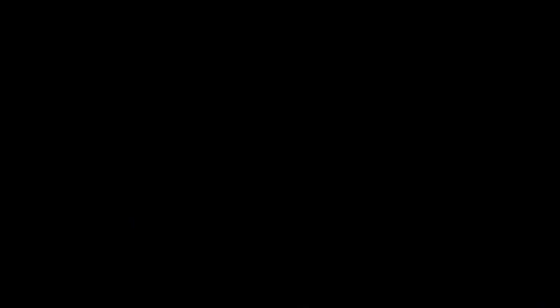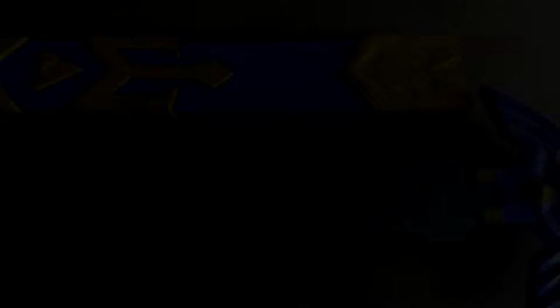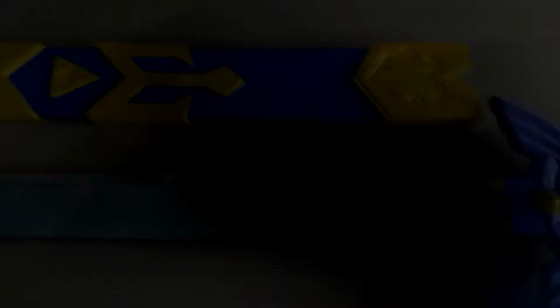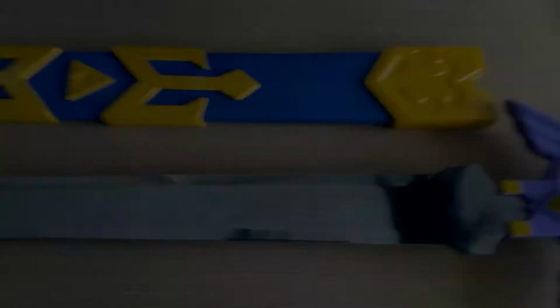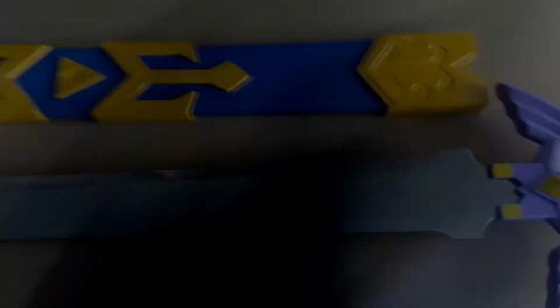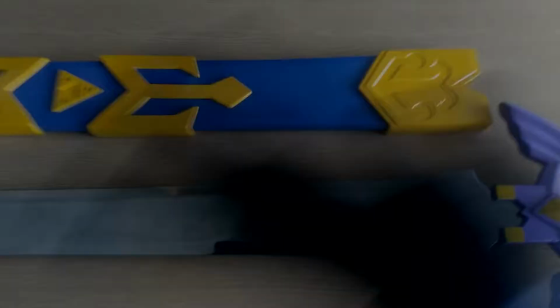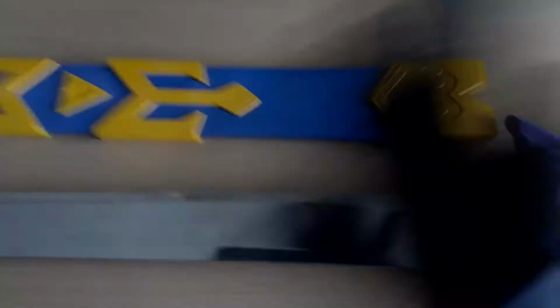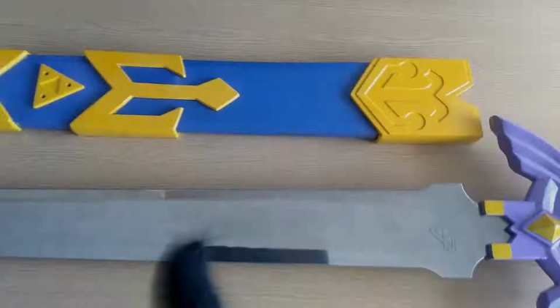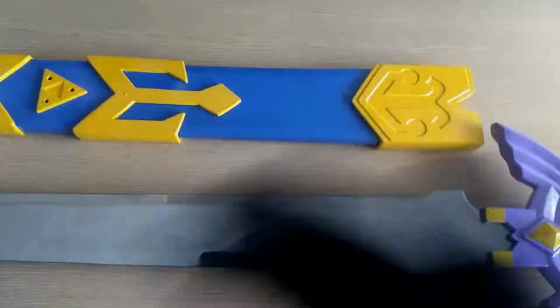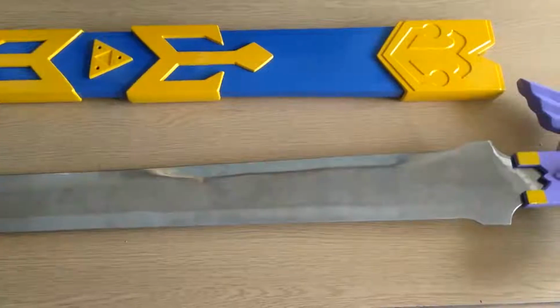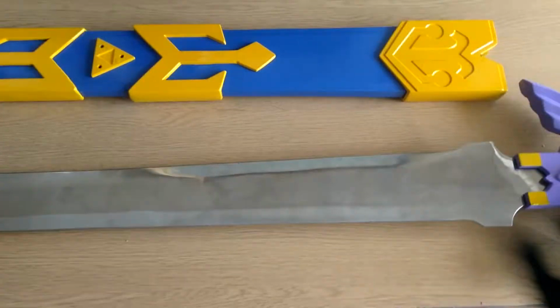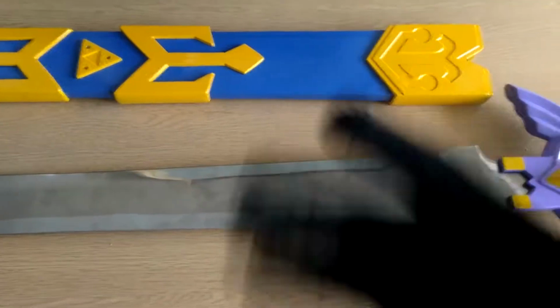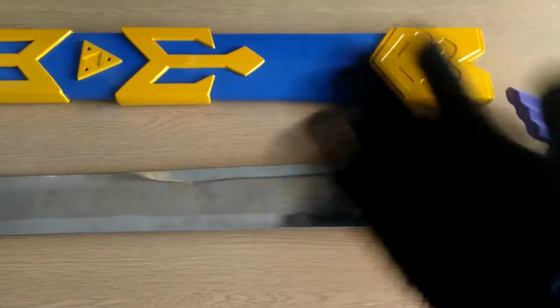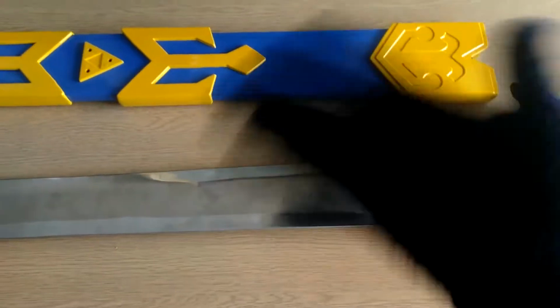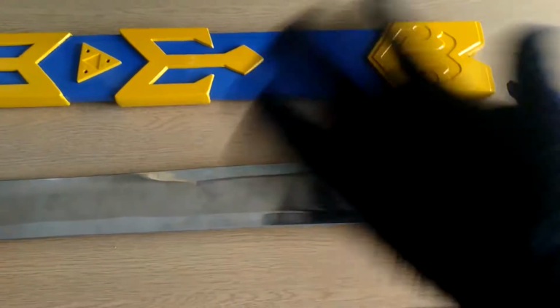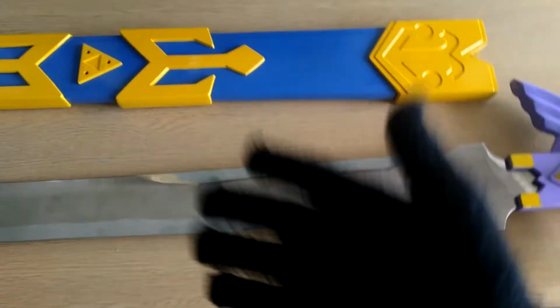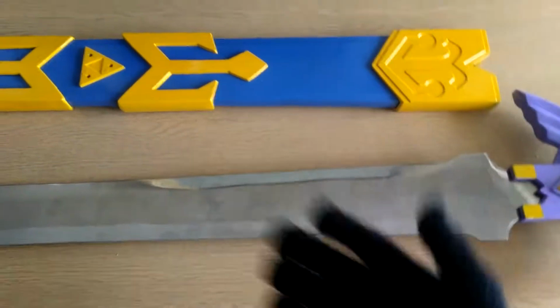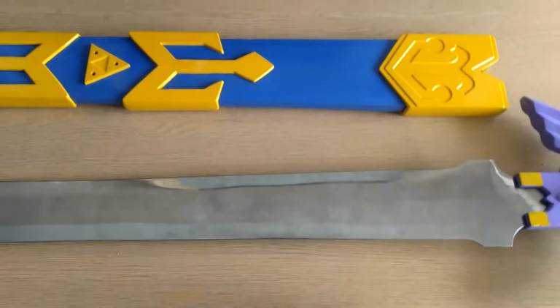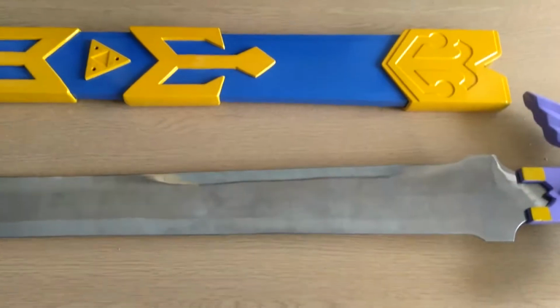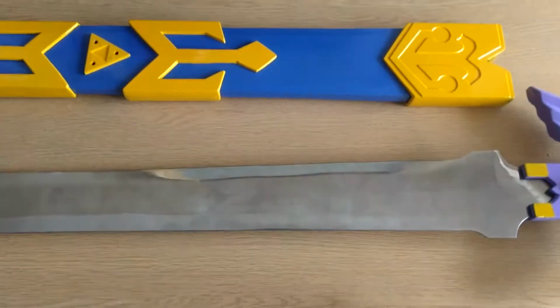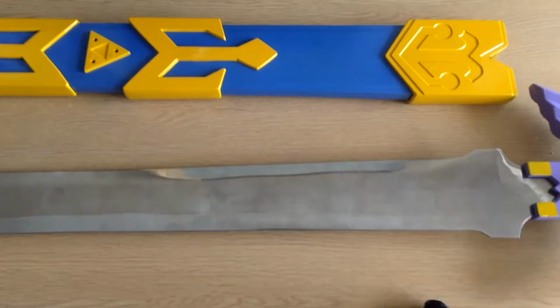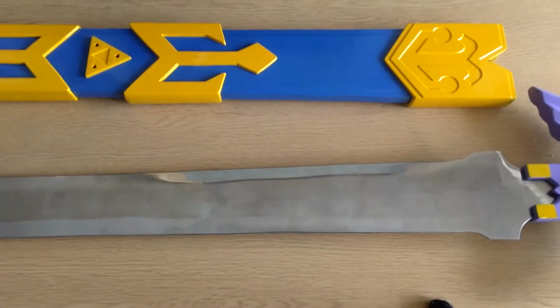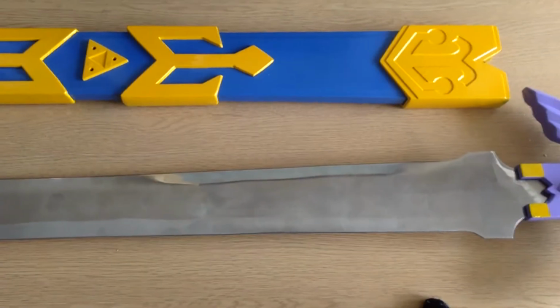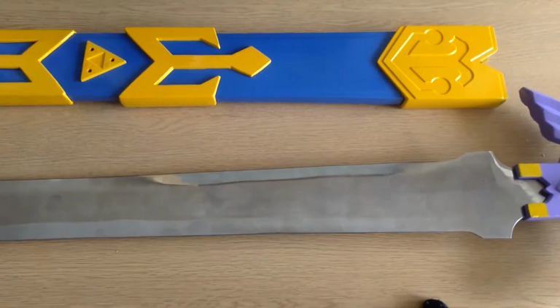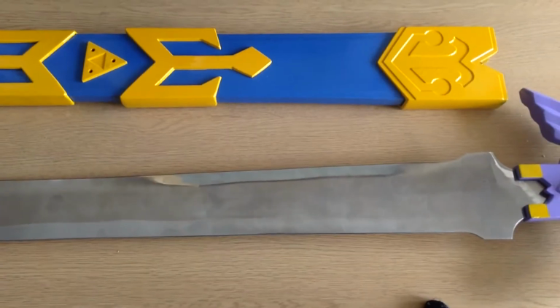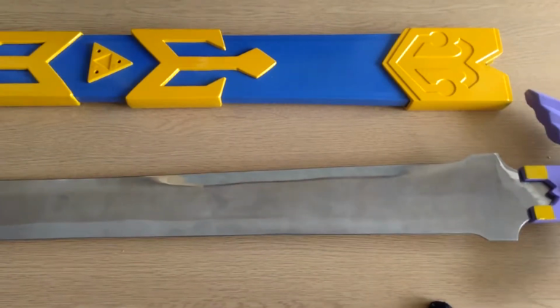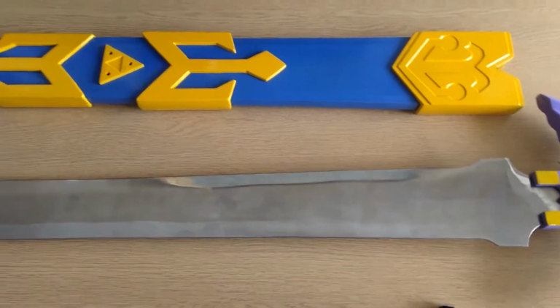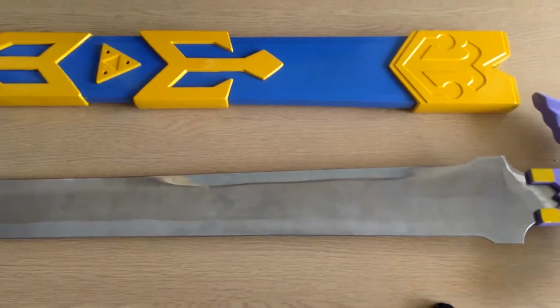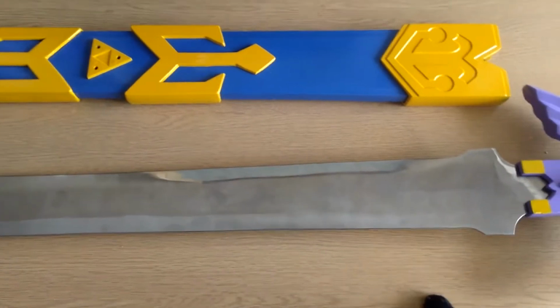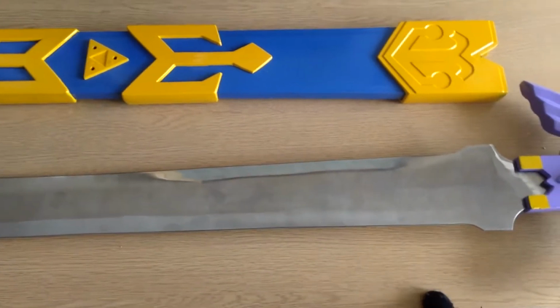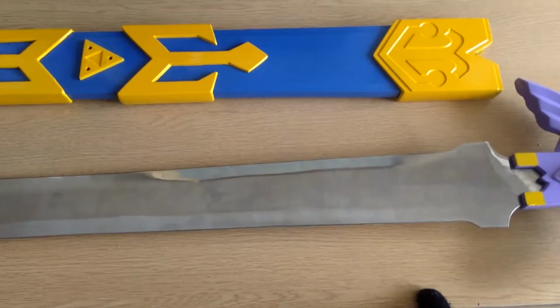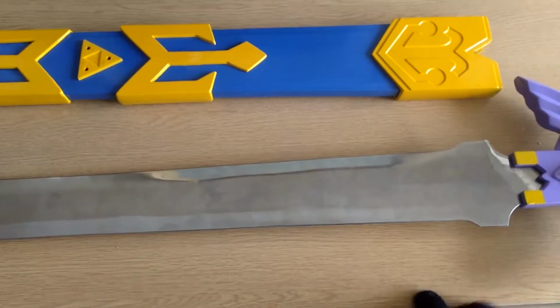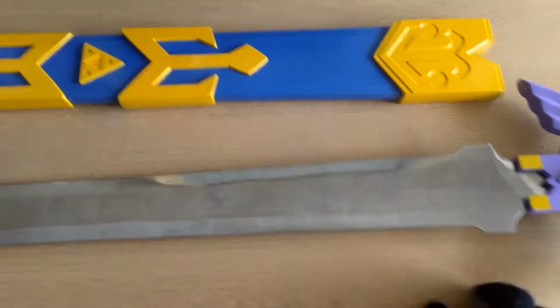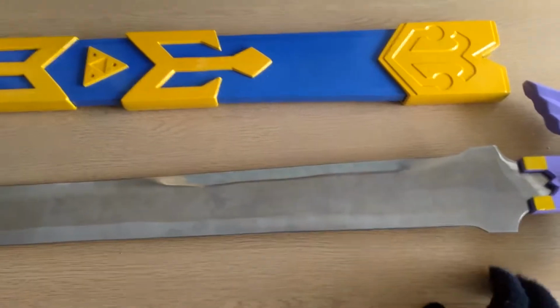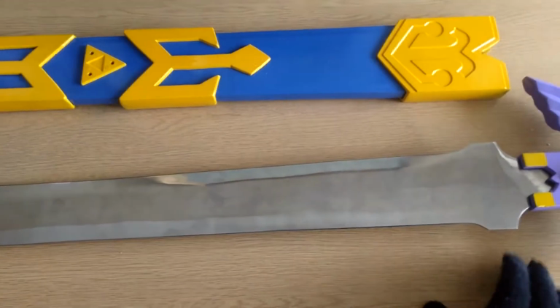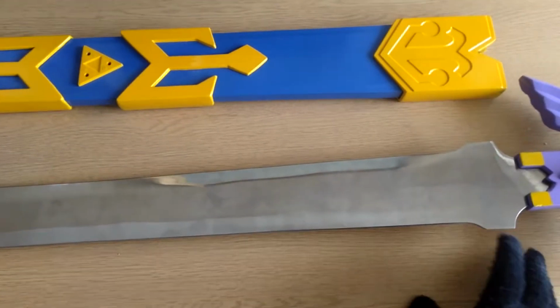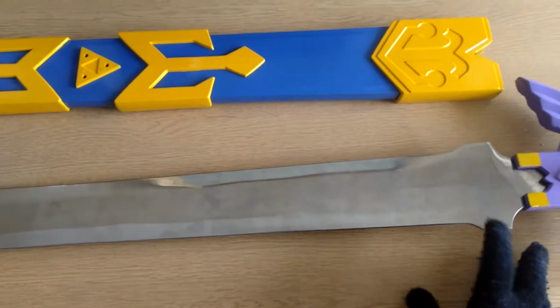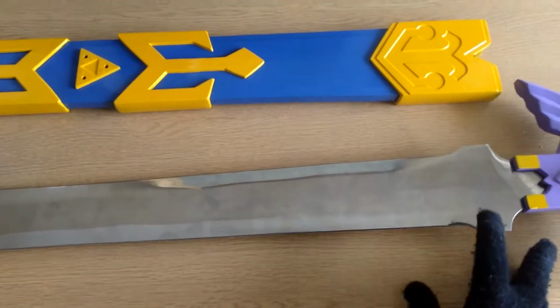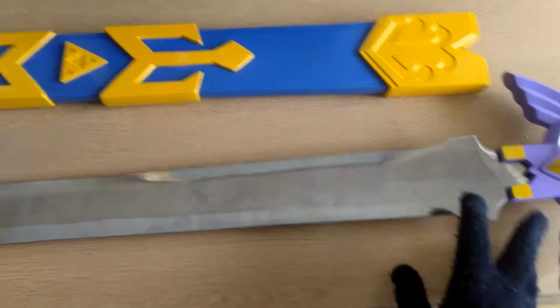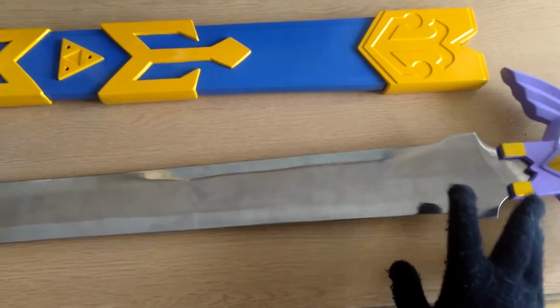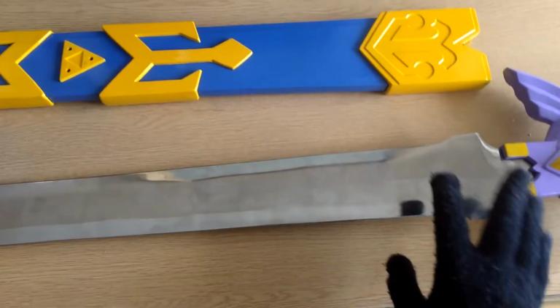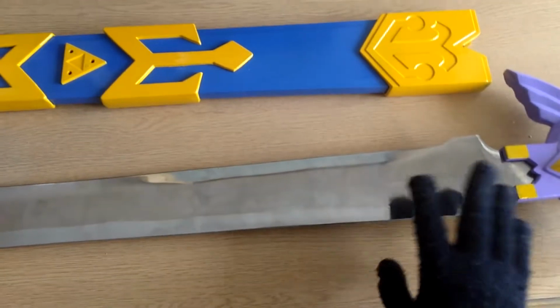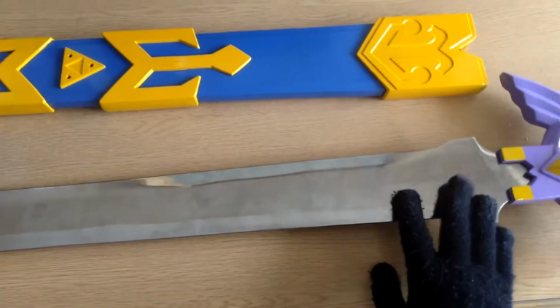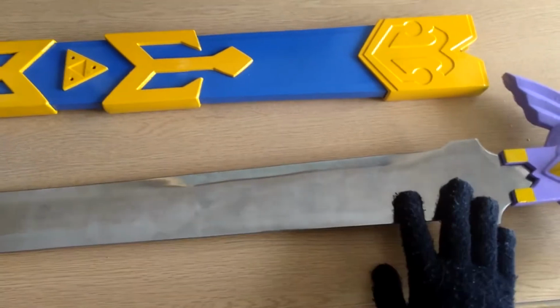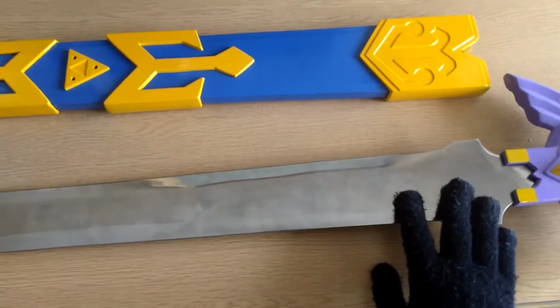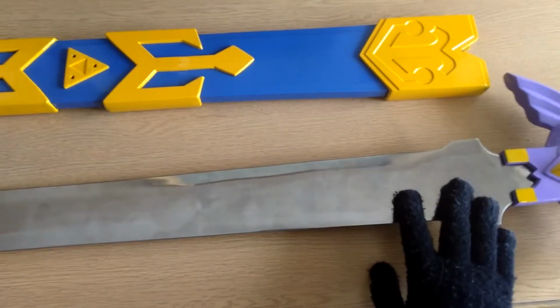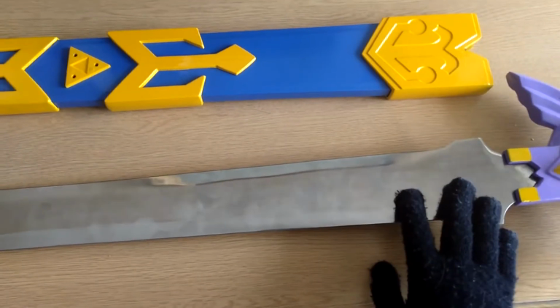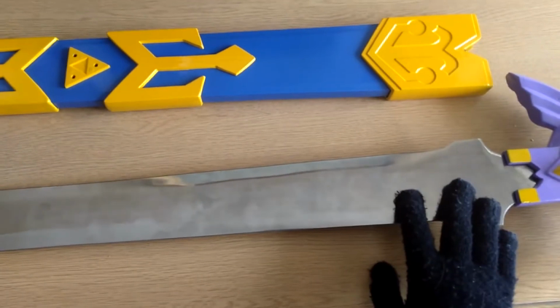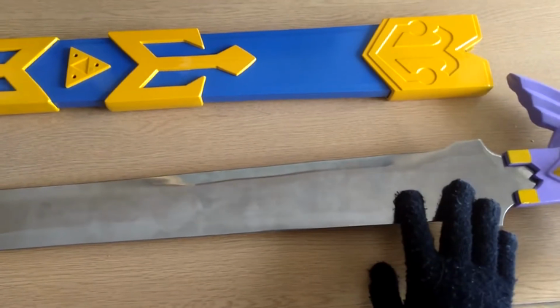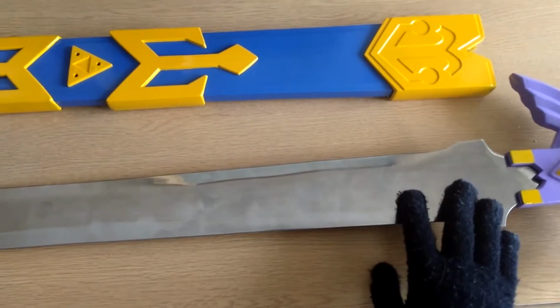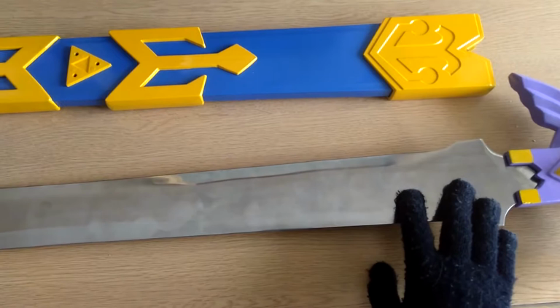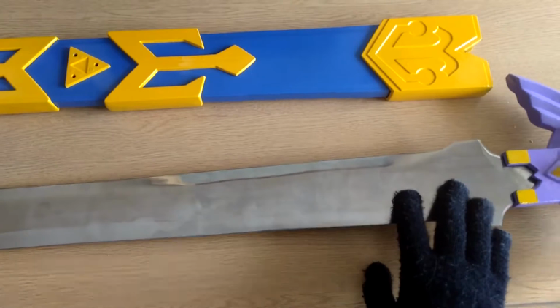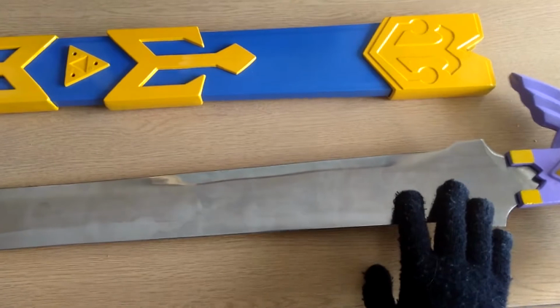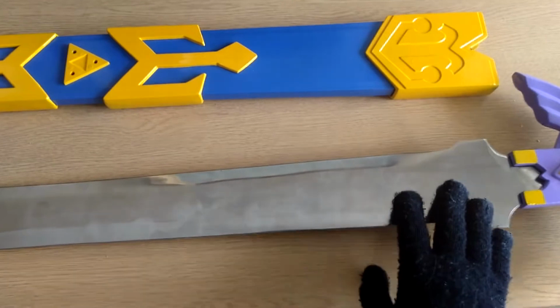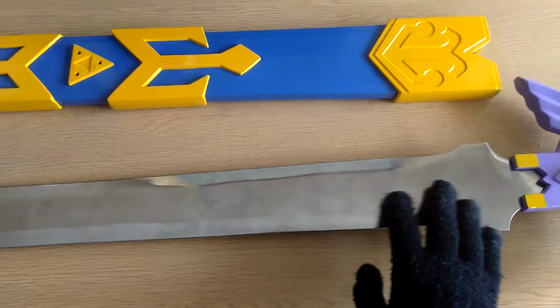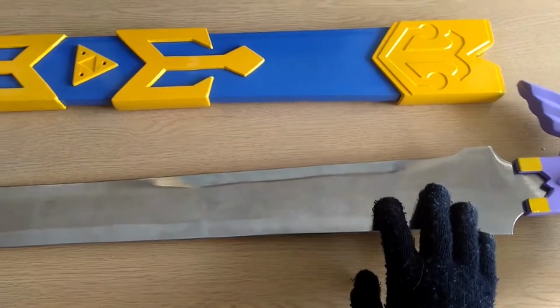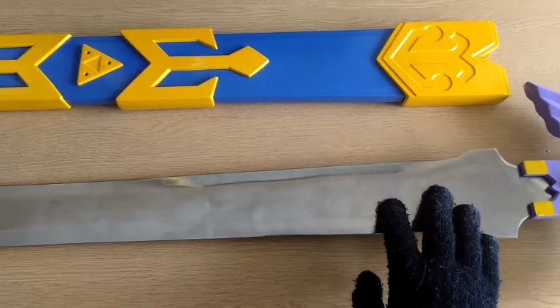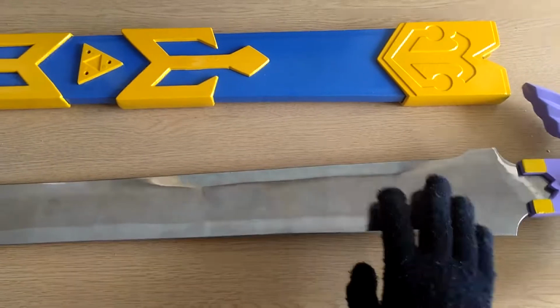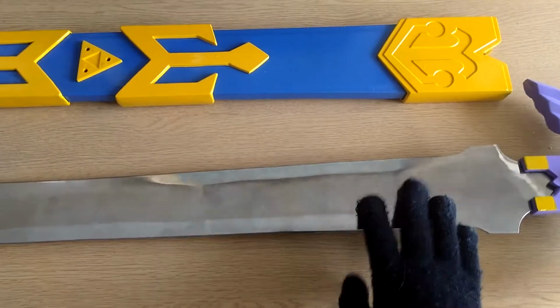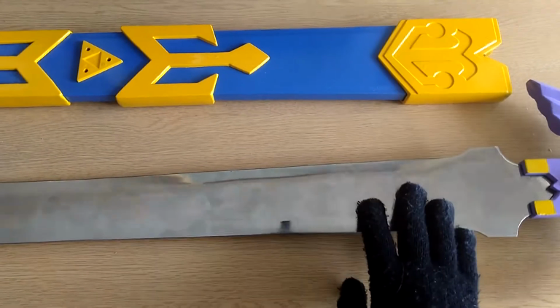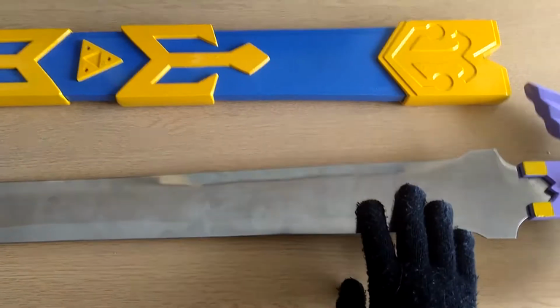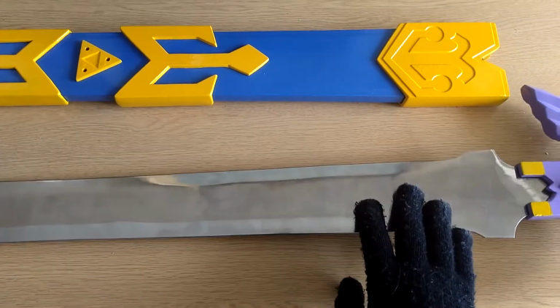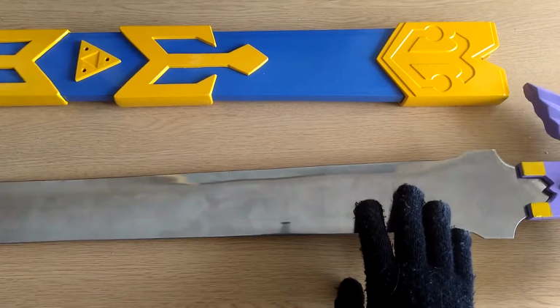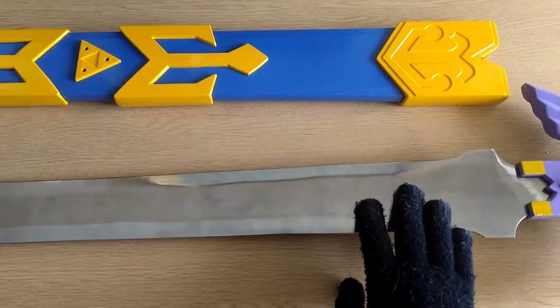Hello, I'm Risen Knight, and today I'll be doing a review on the replica of Master Sword, which is being sold by SwordAxe.